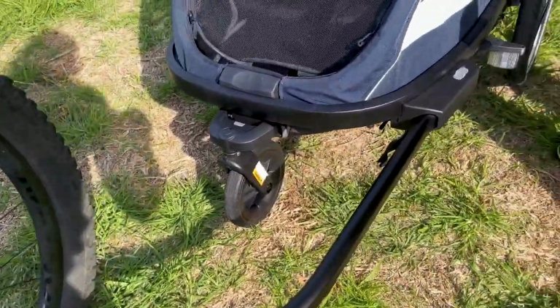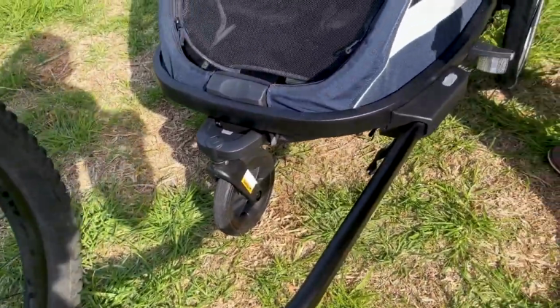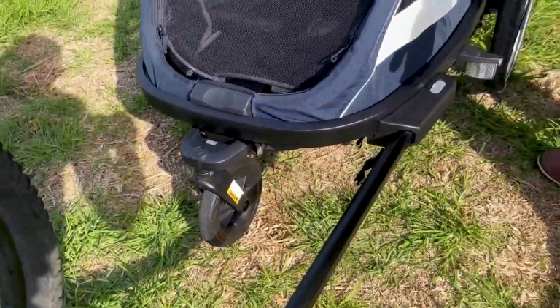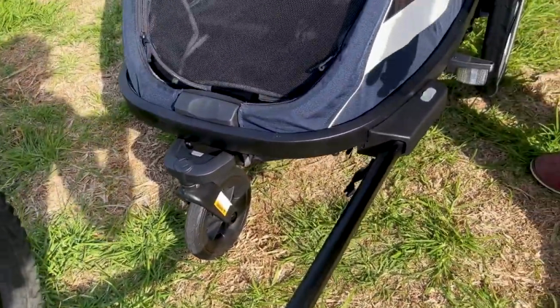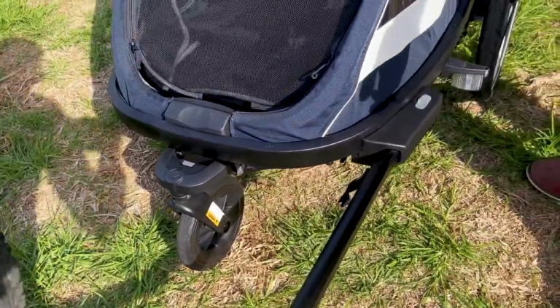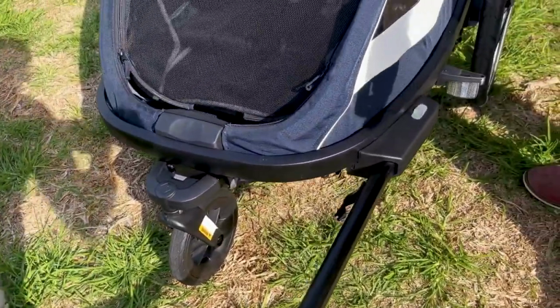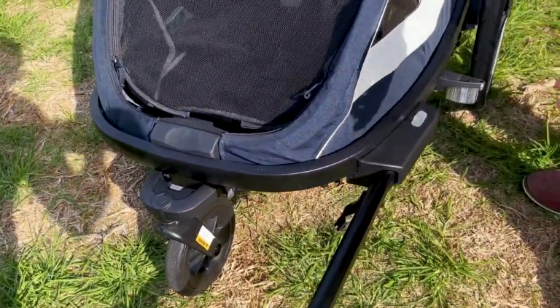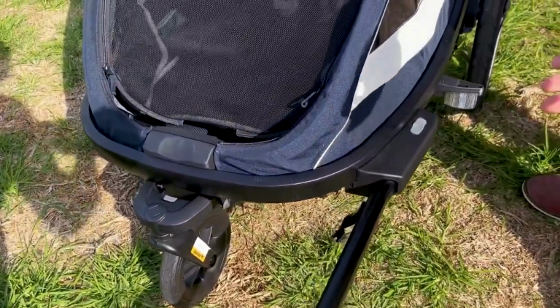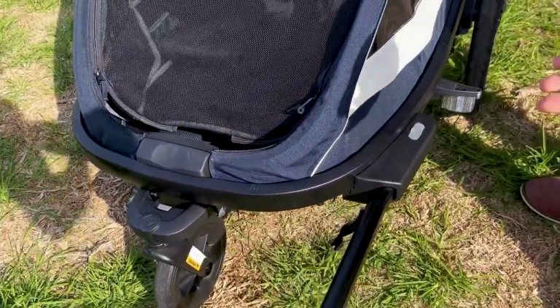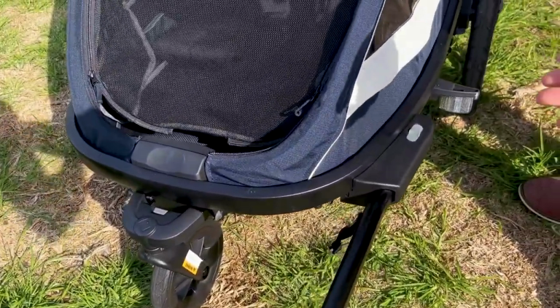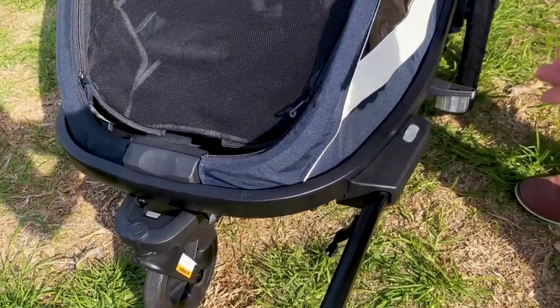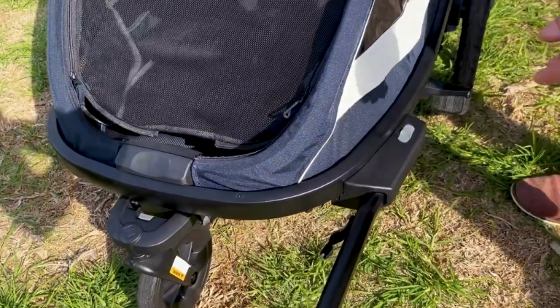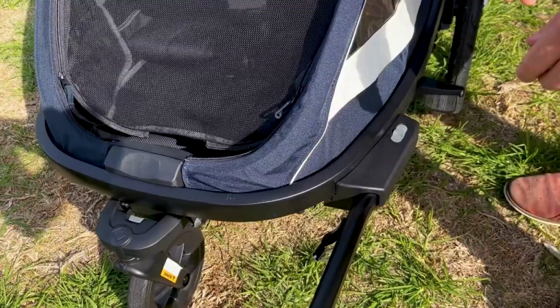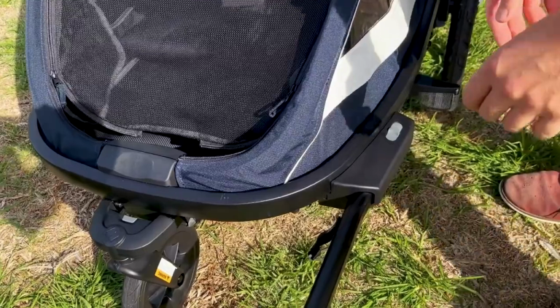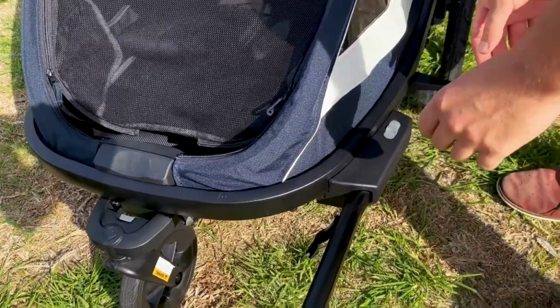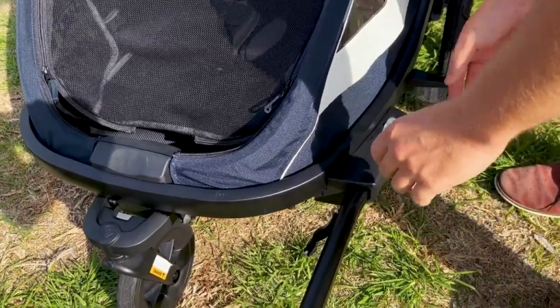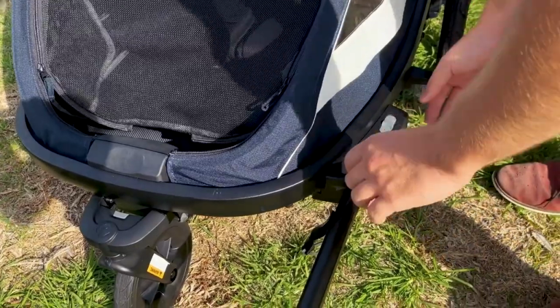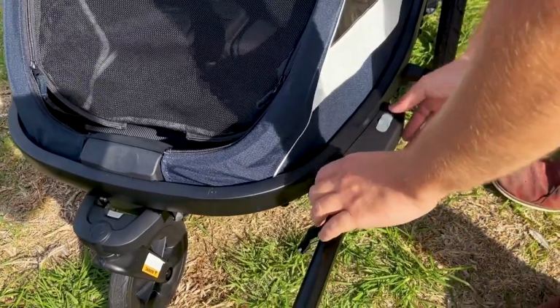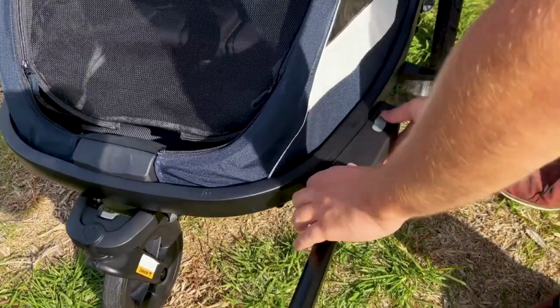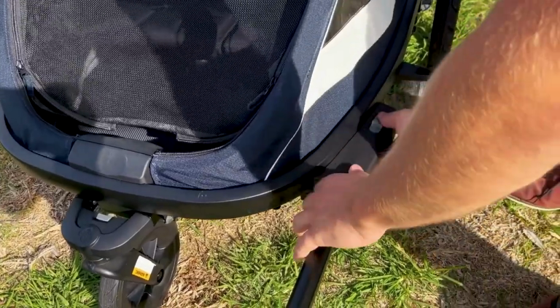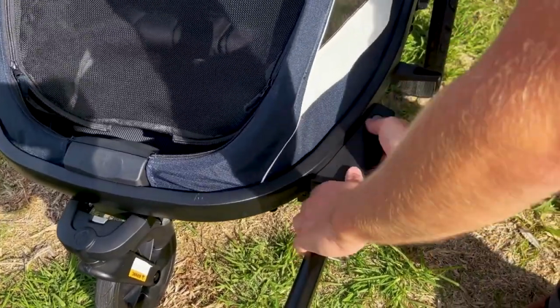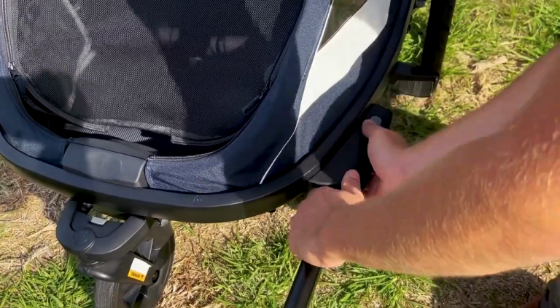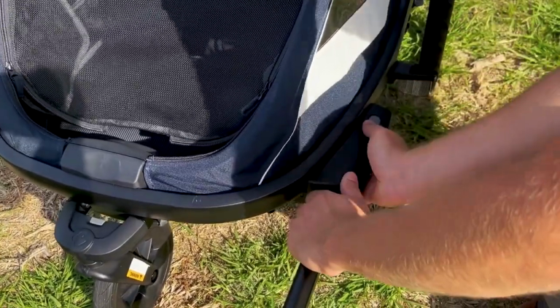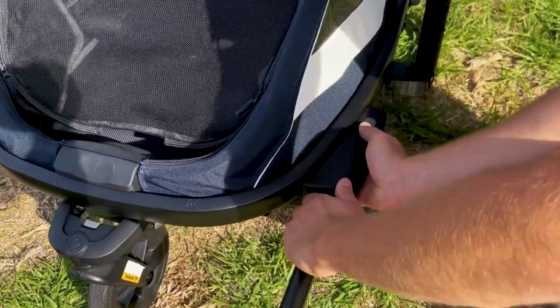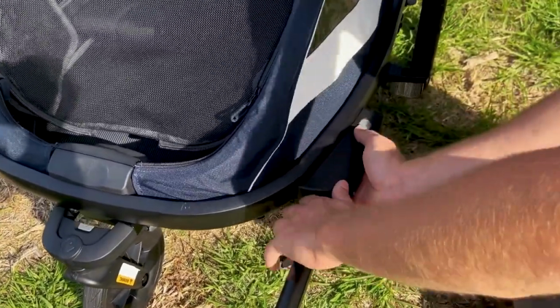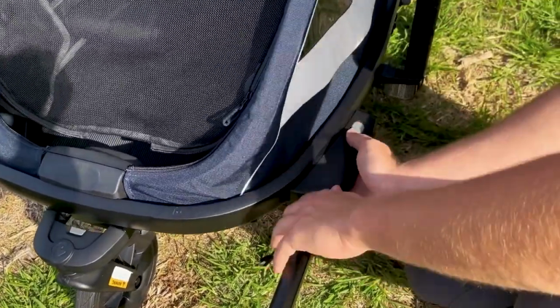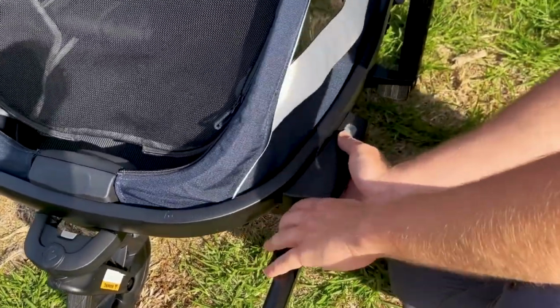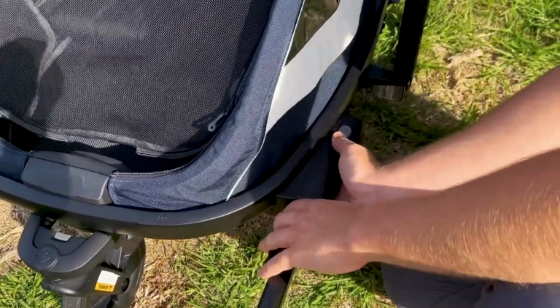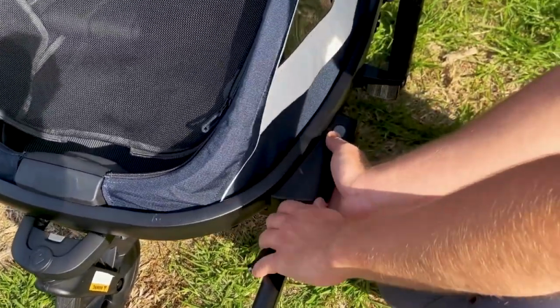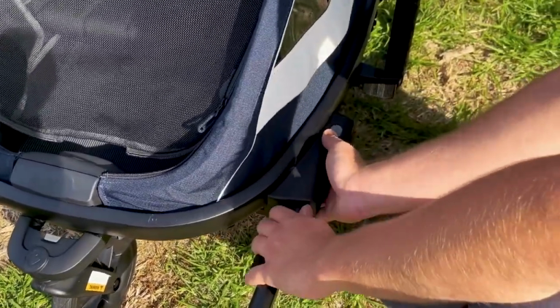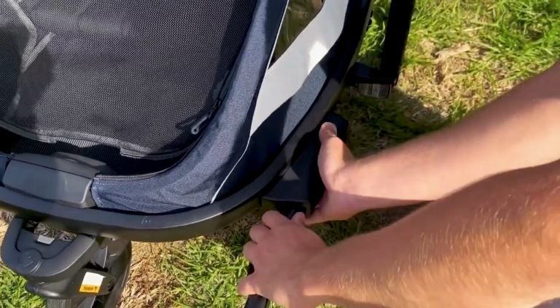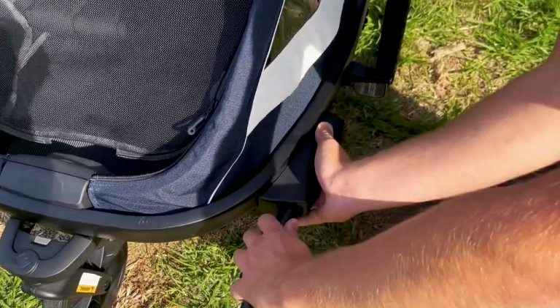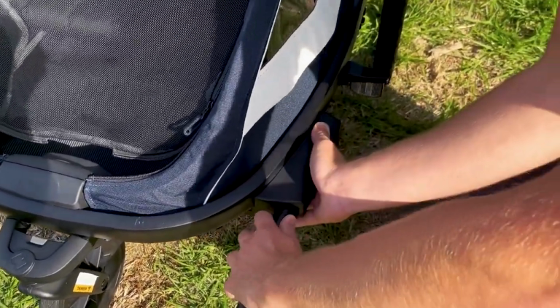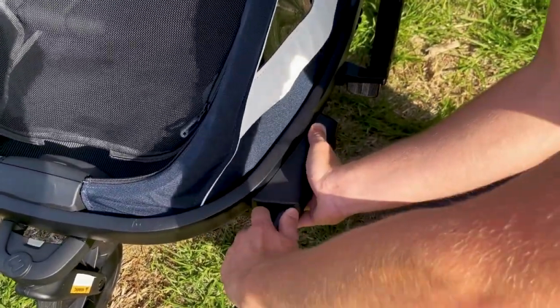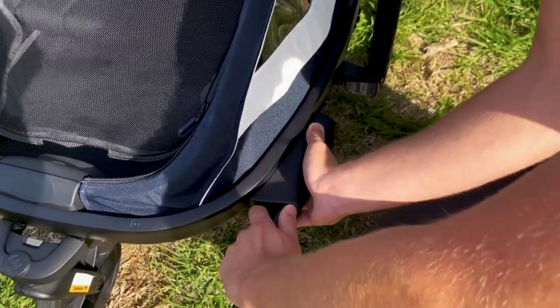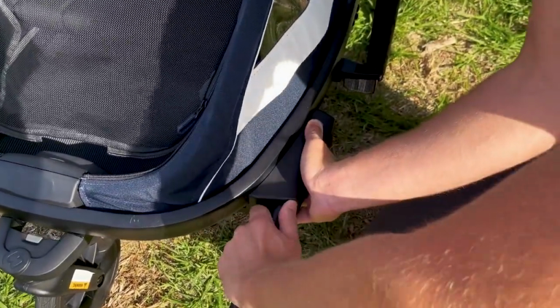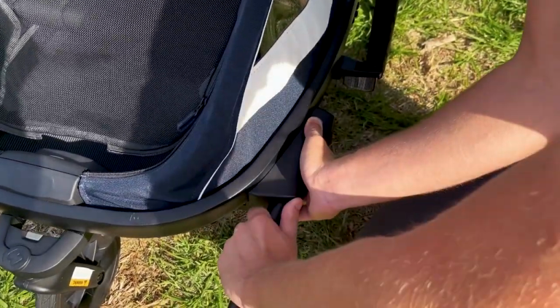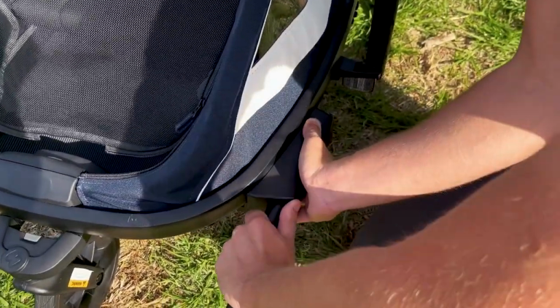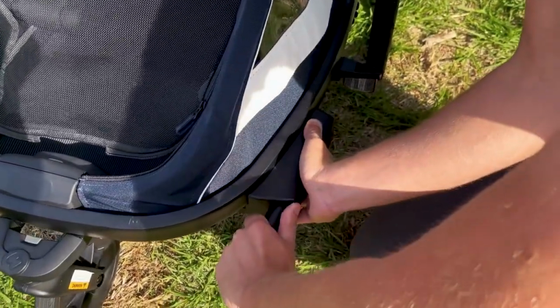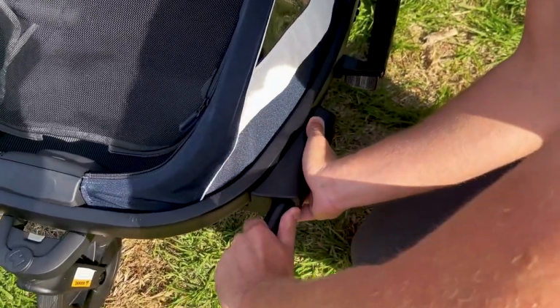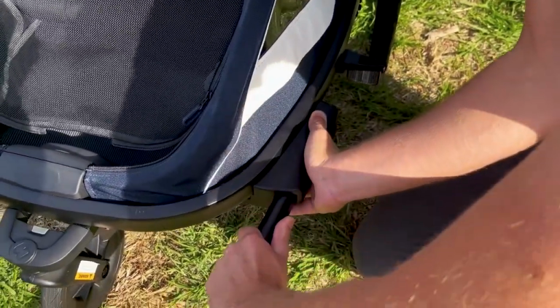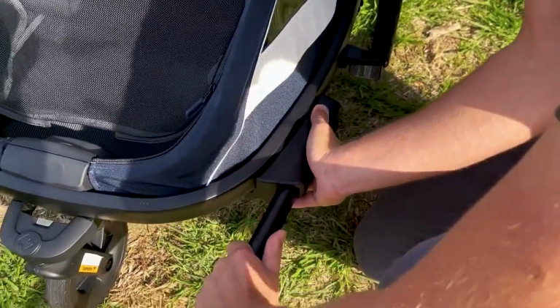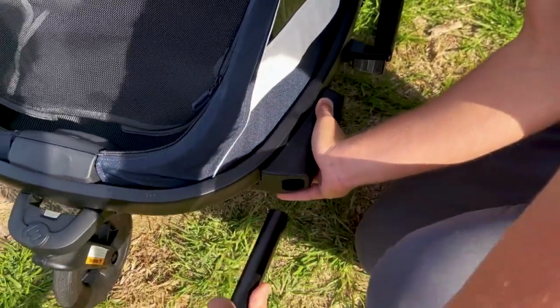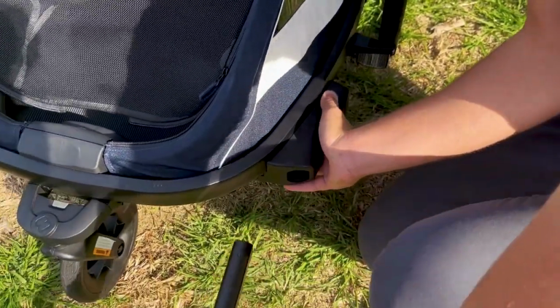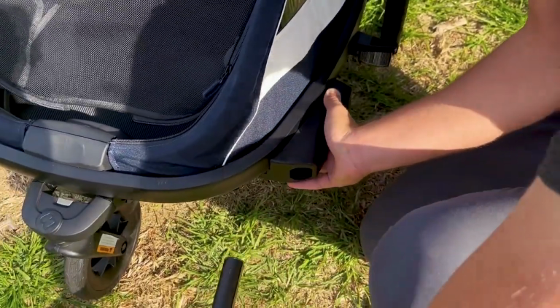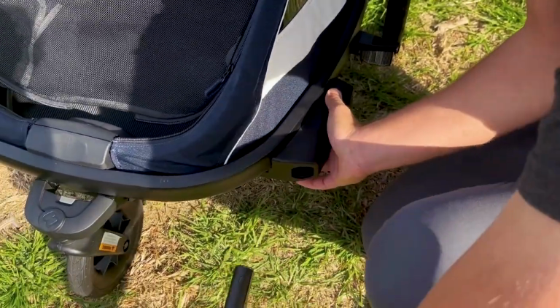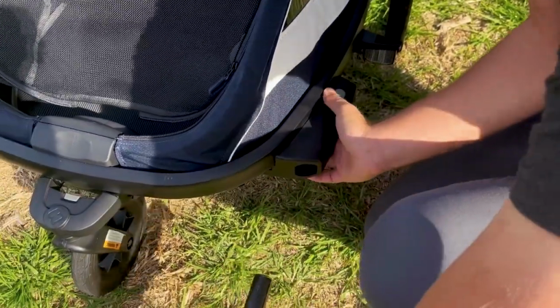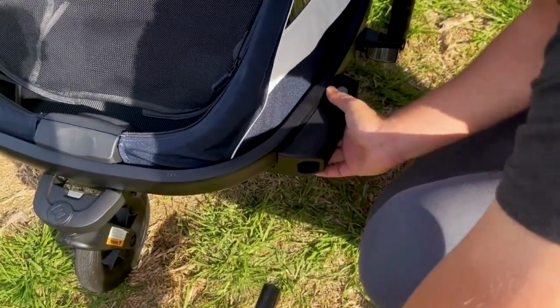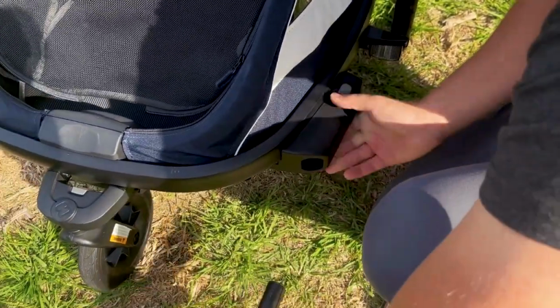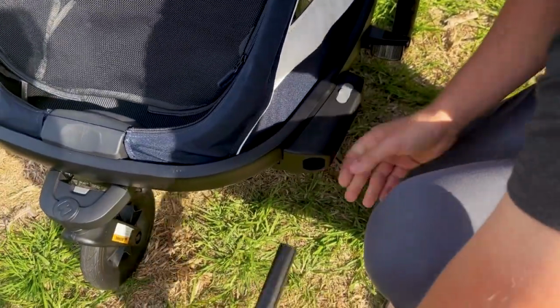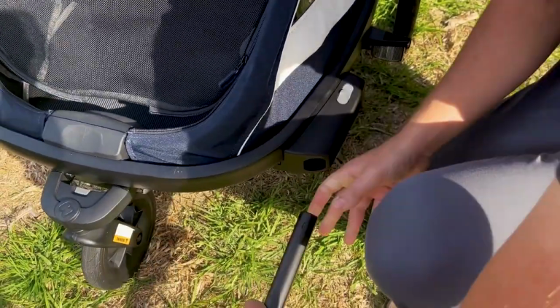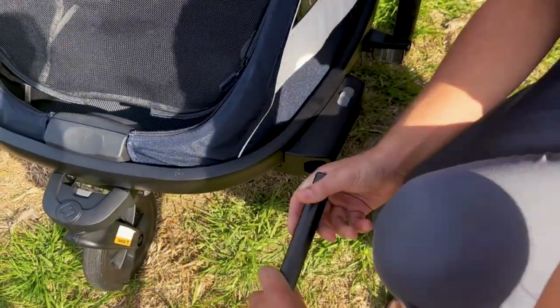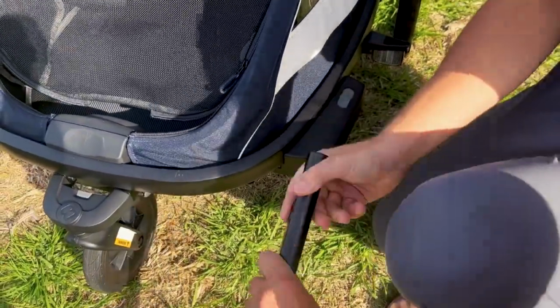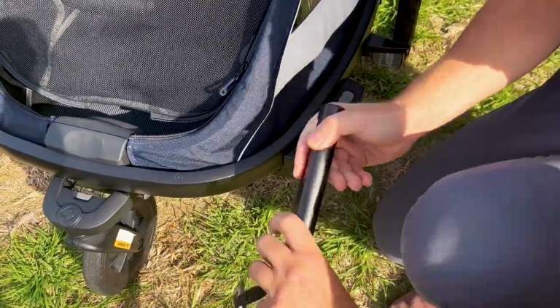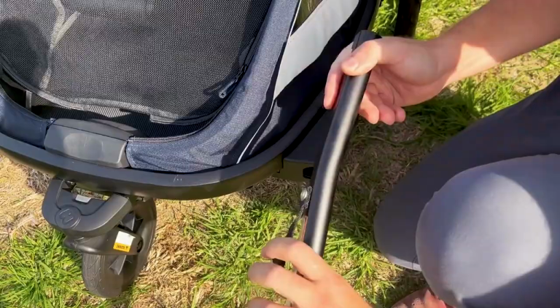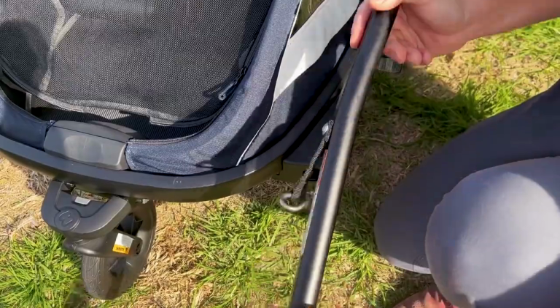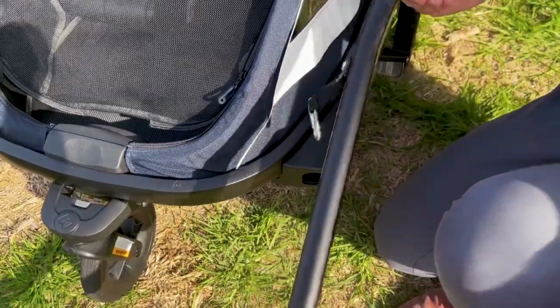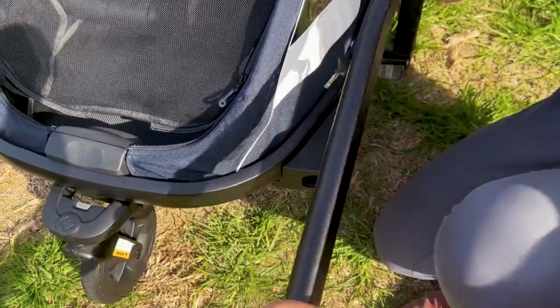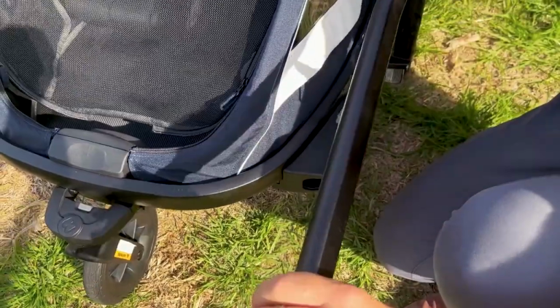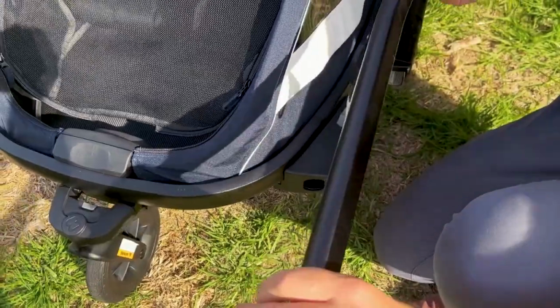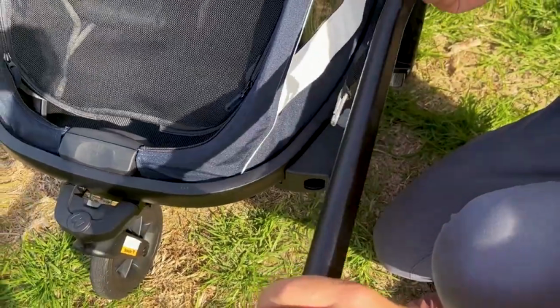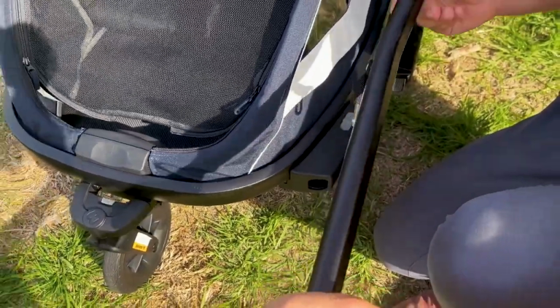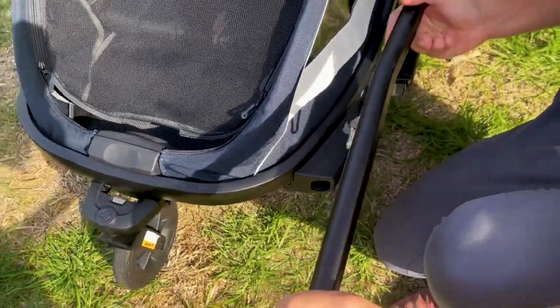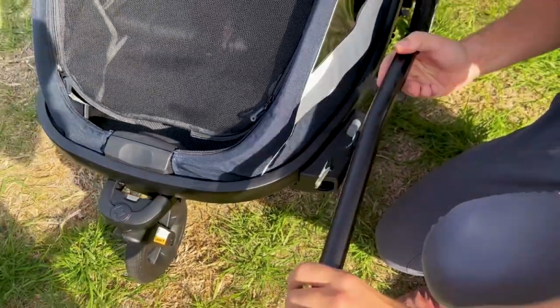If you want to go for a run or go for a walk, it's a simple matter of pushing this away and pulling this bracket out. This can be held on the trailer.